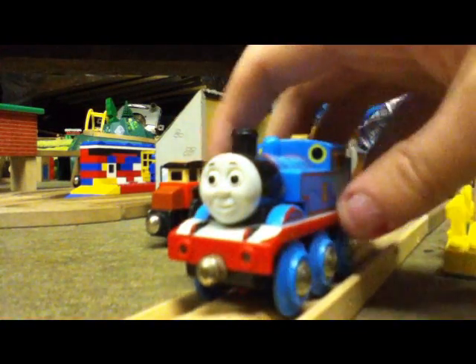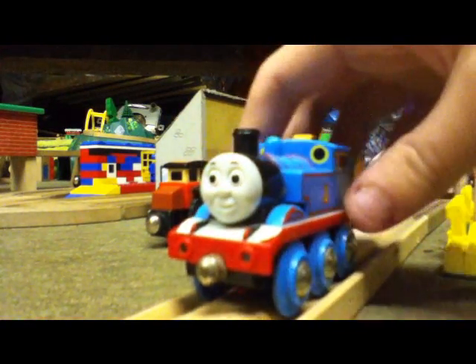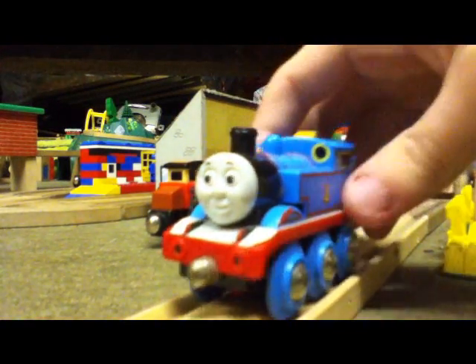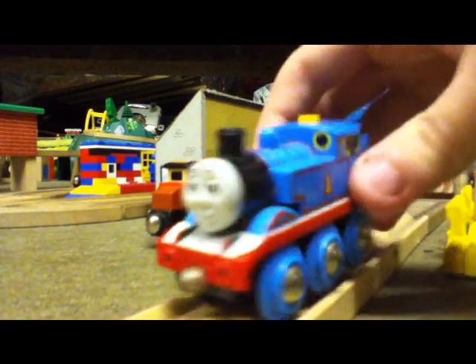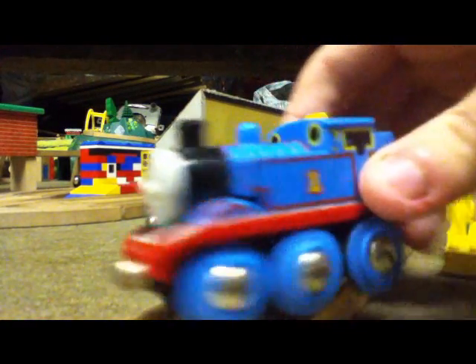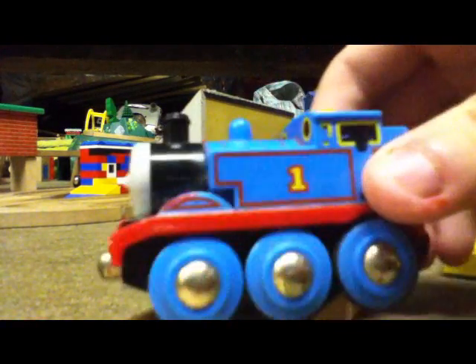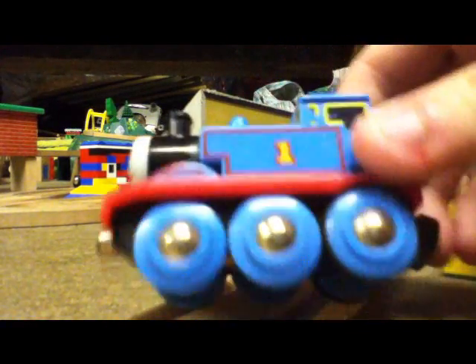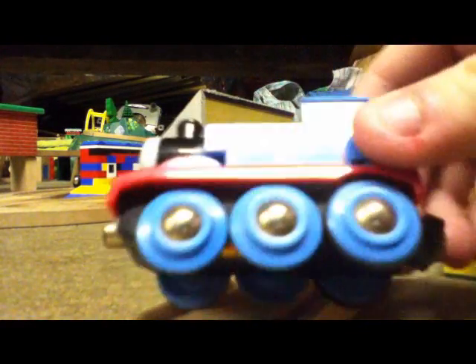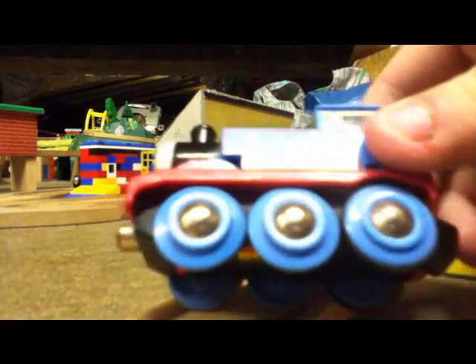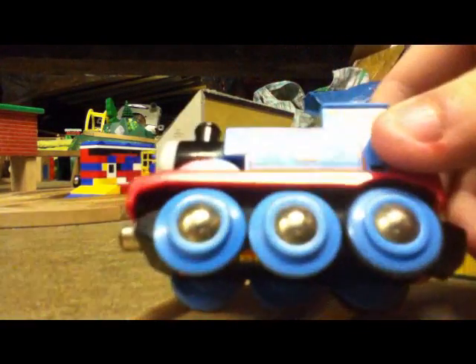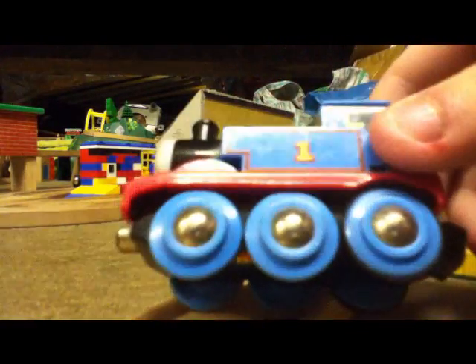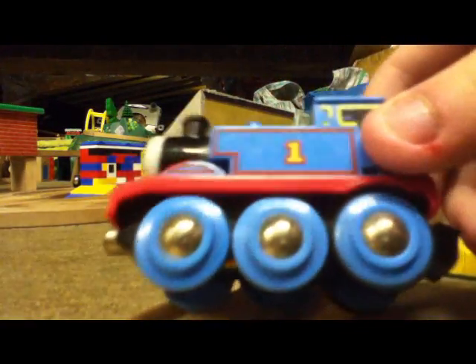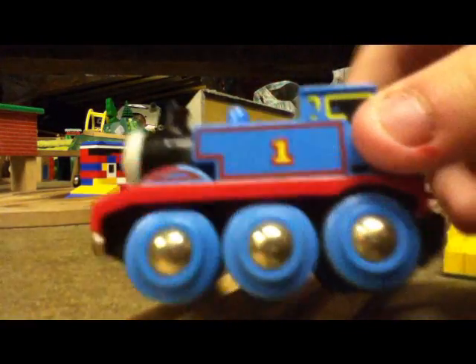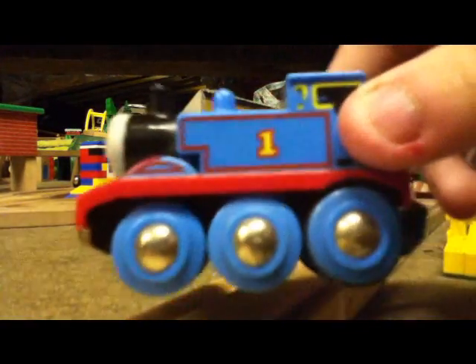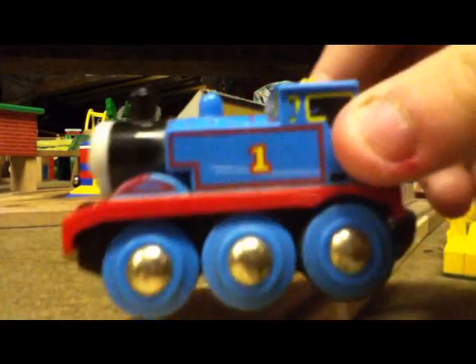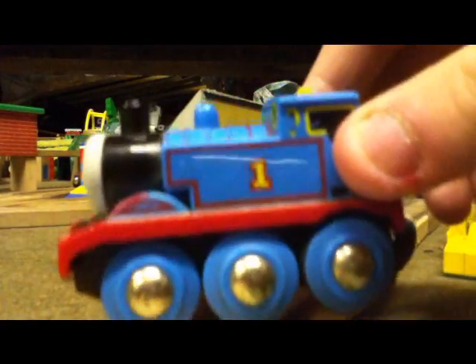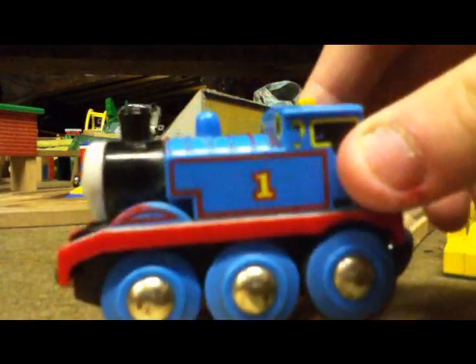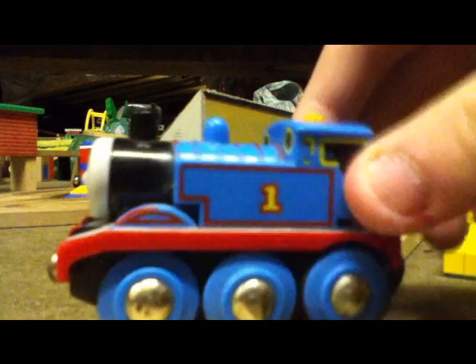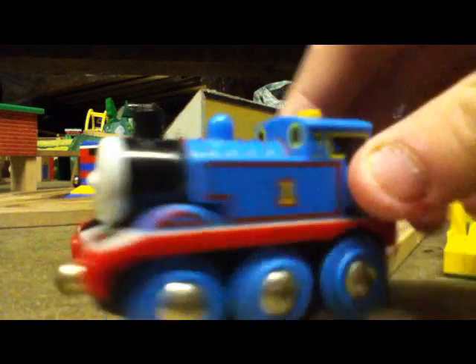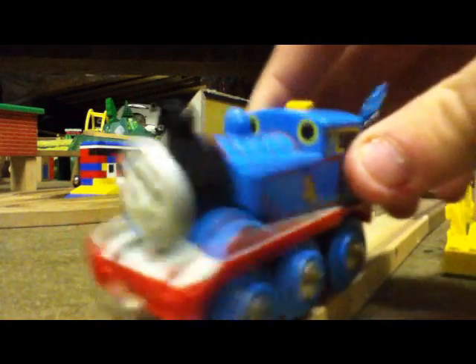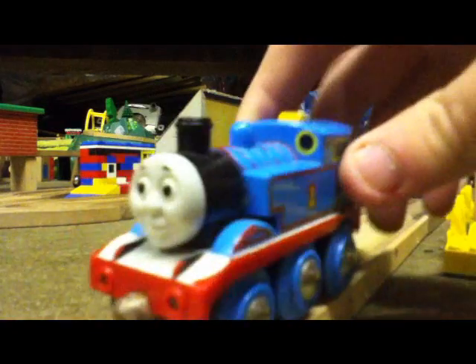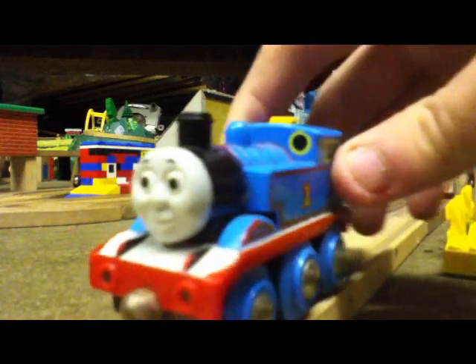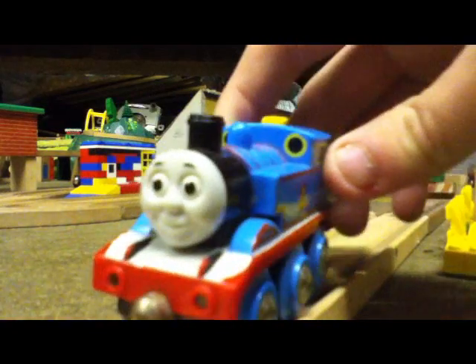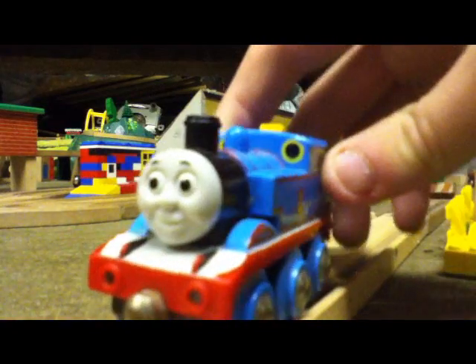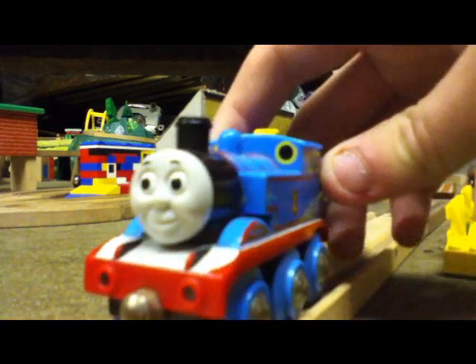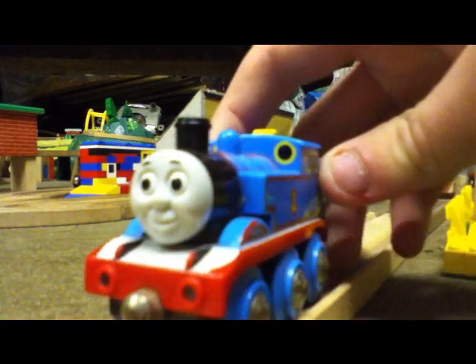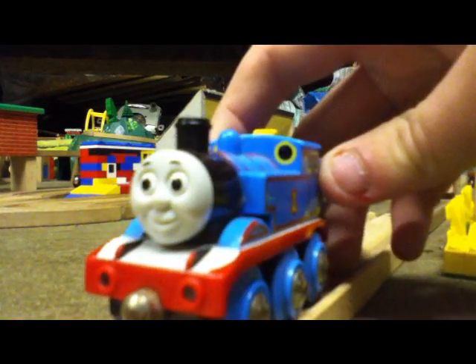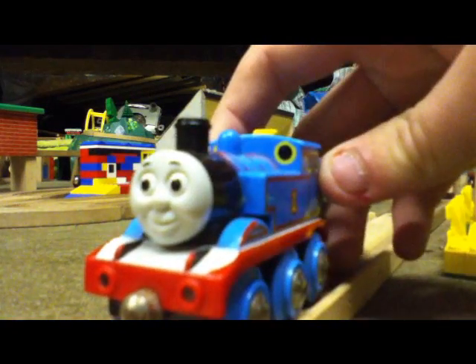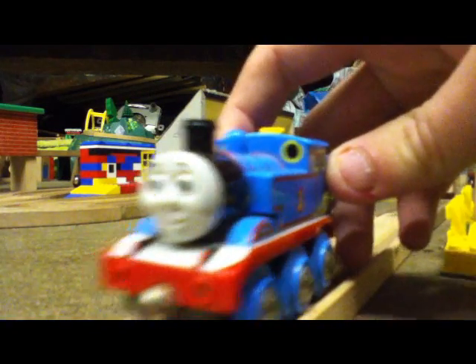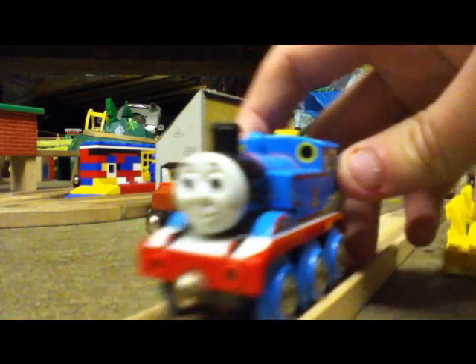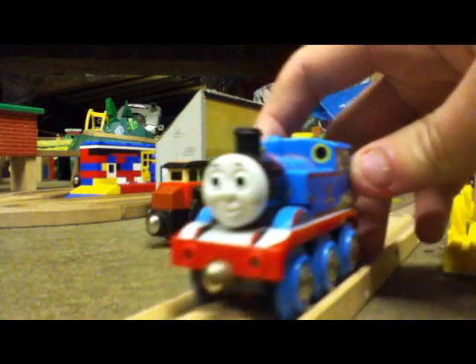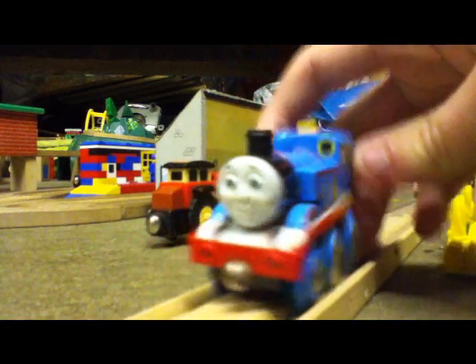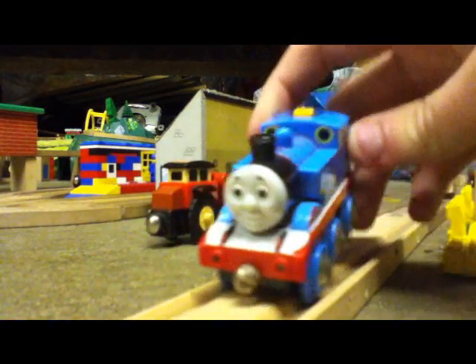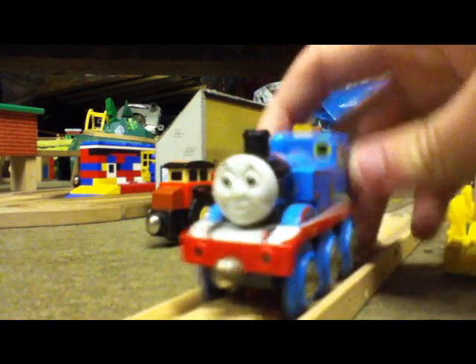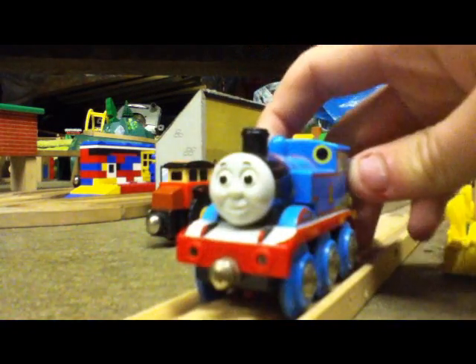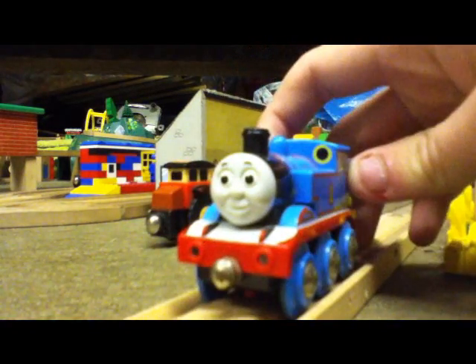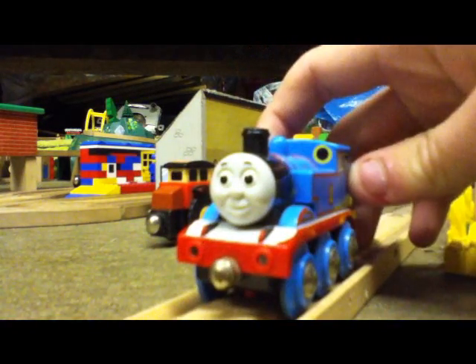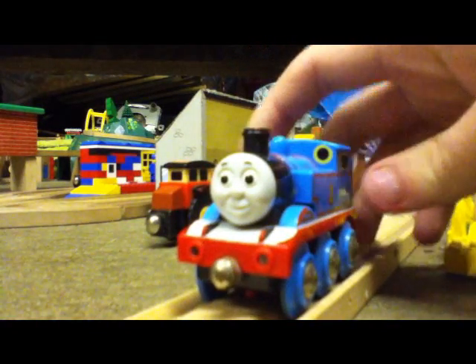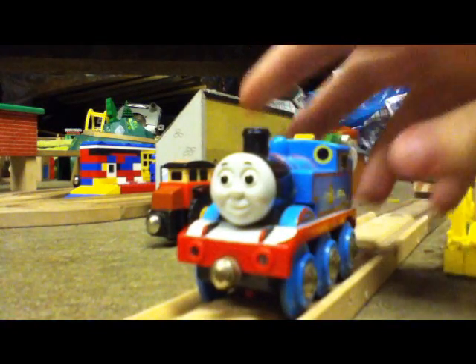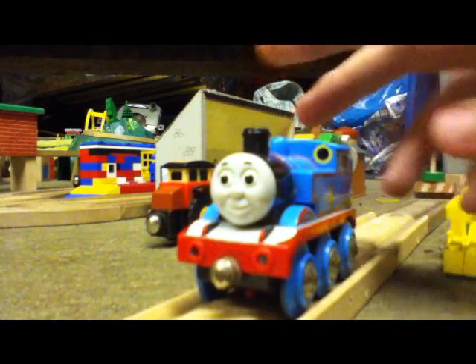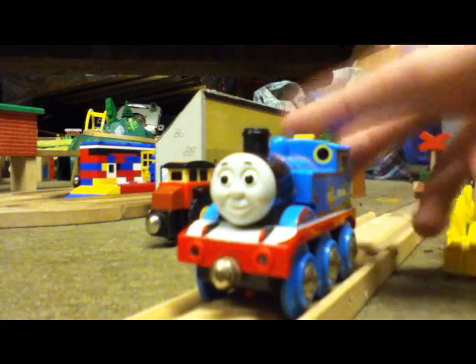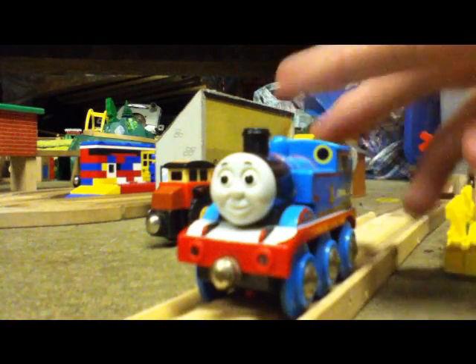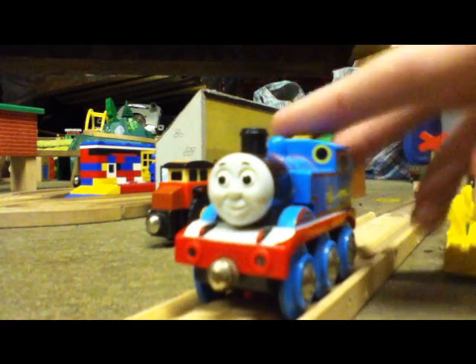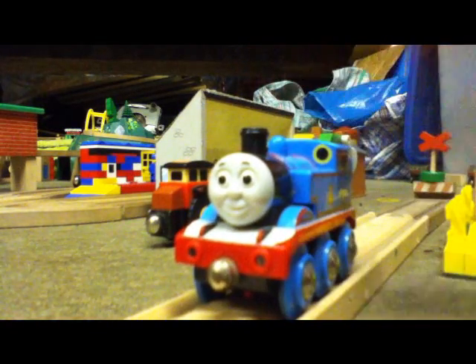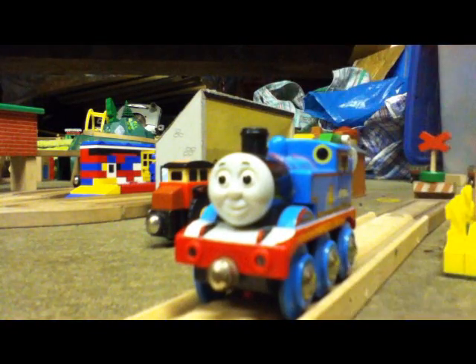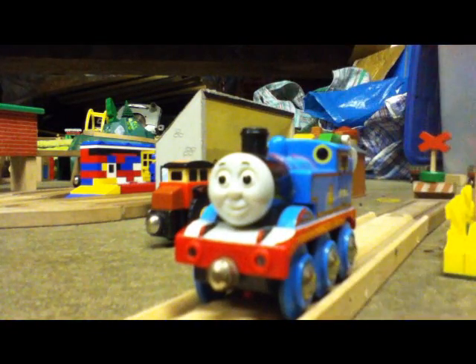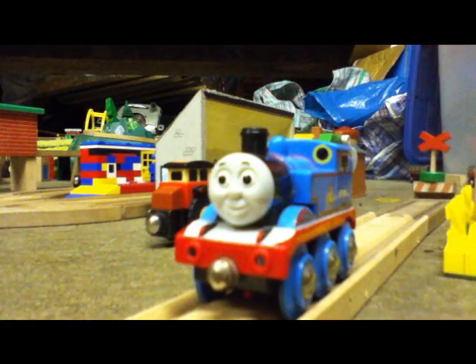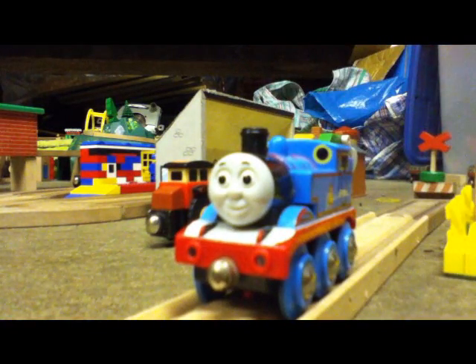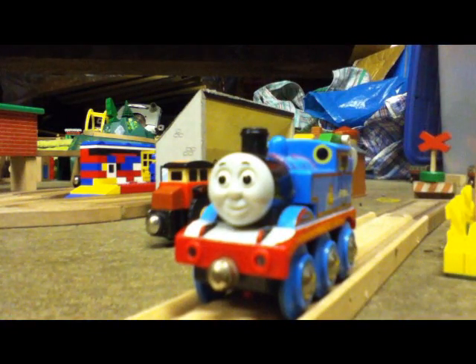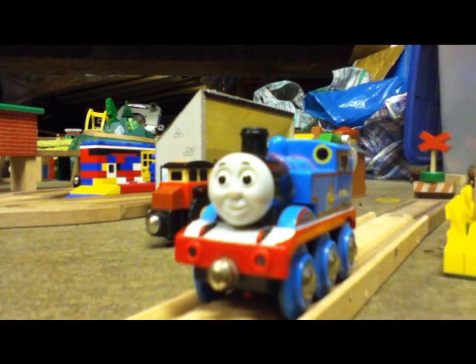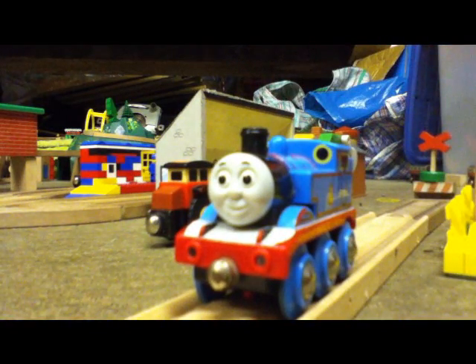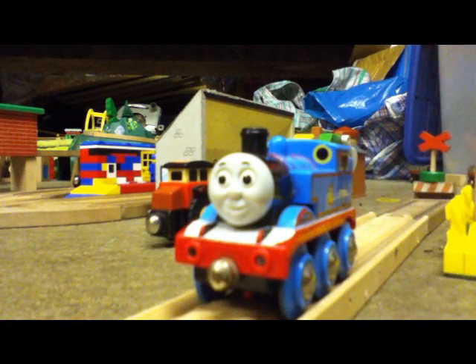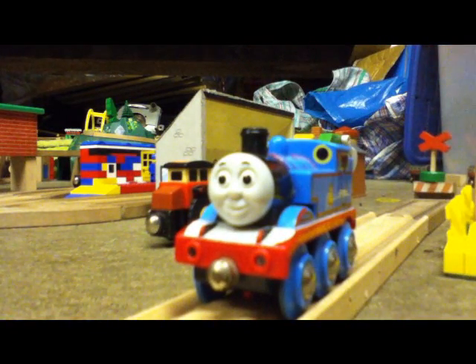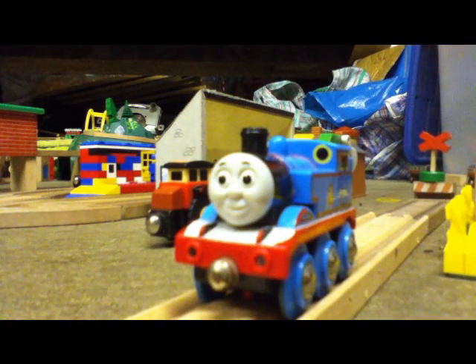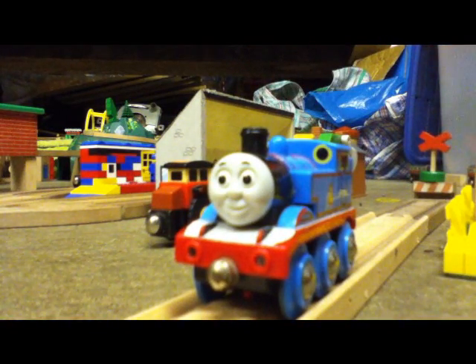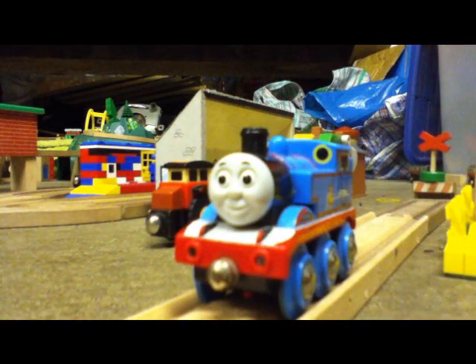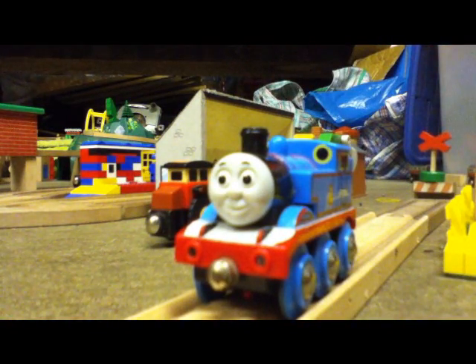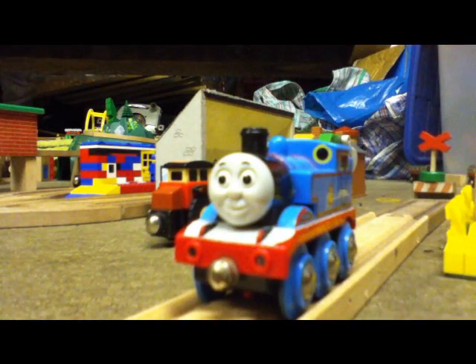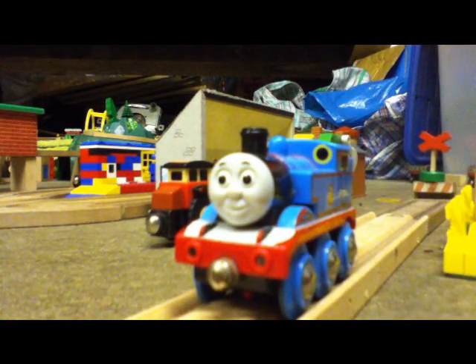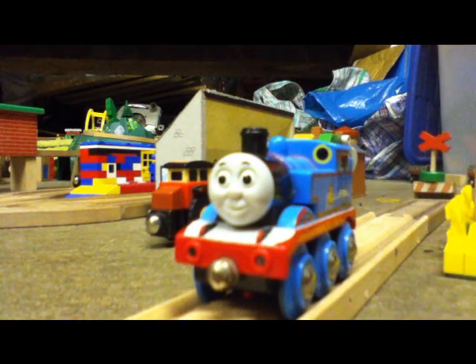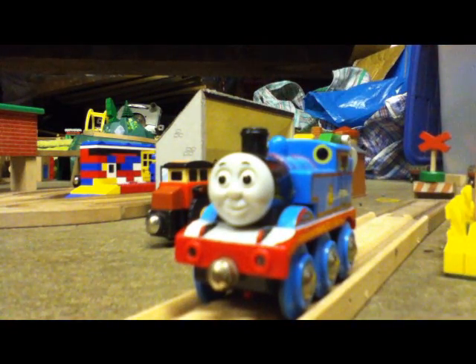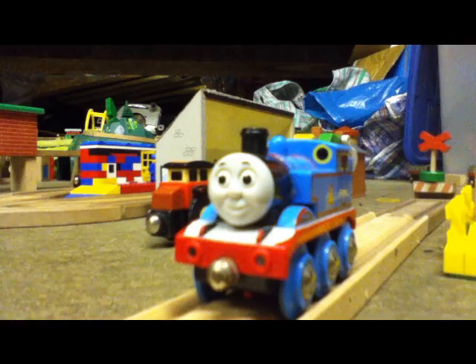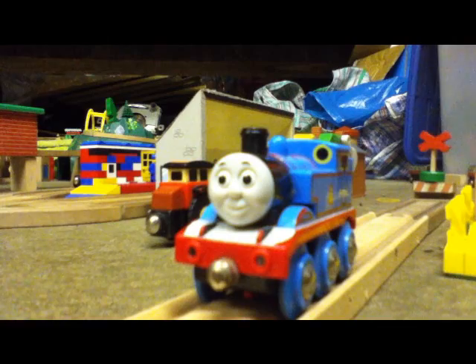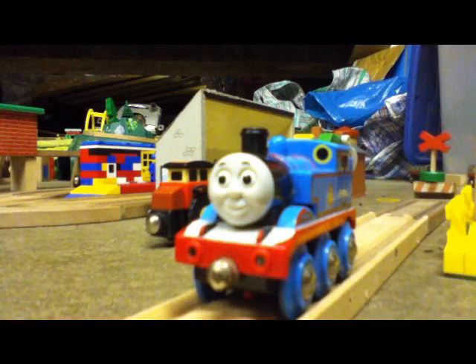So yeah, that's the battery powered Brio Thomas. I hope you enjoyed this discussion — see you for the next one.